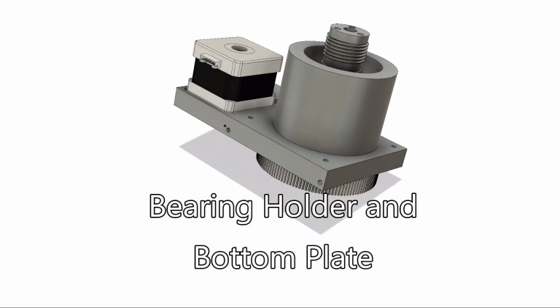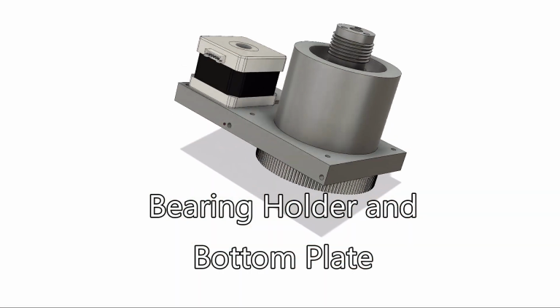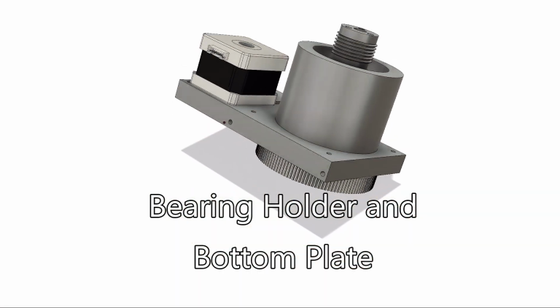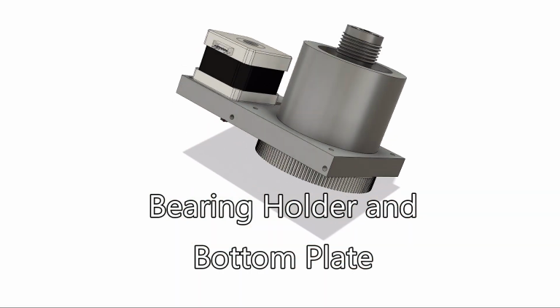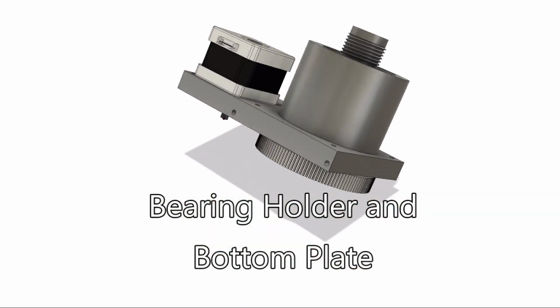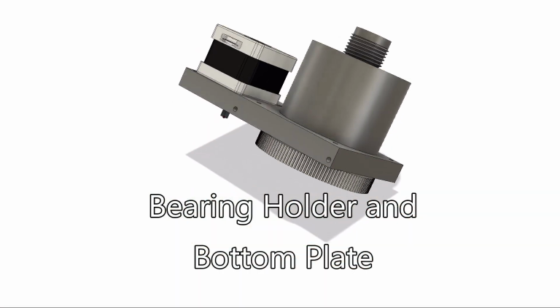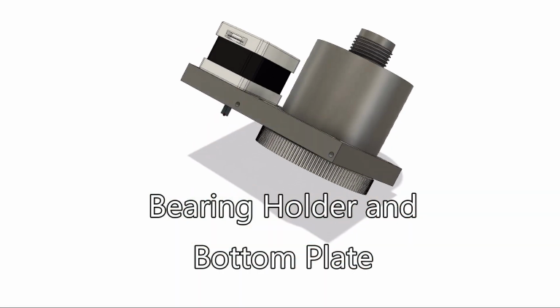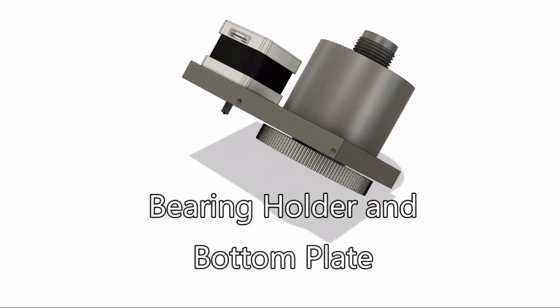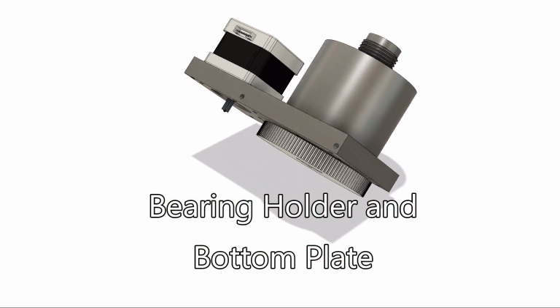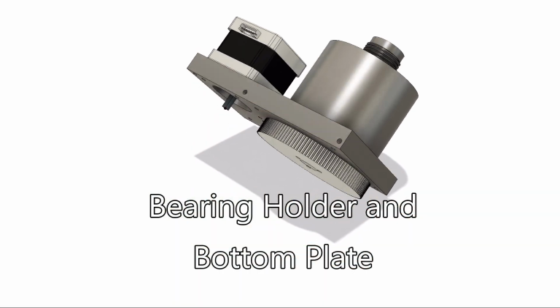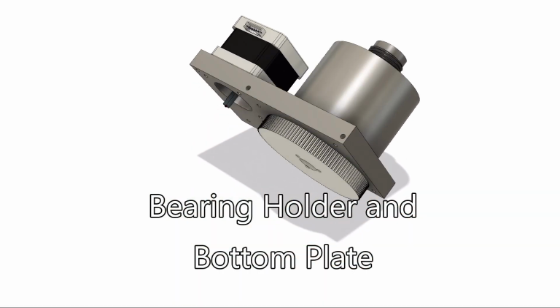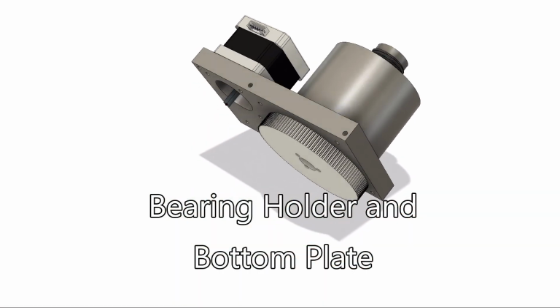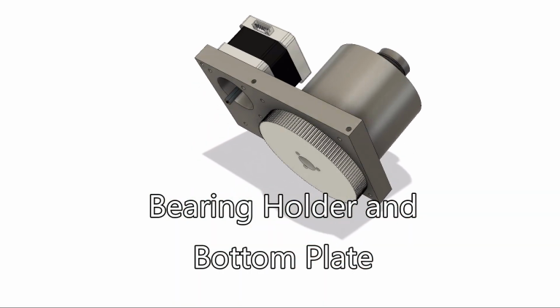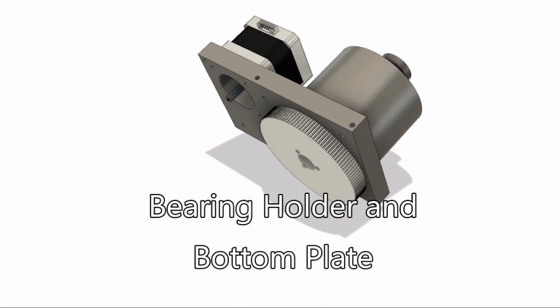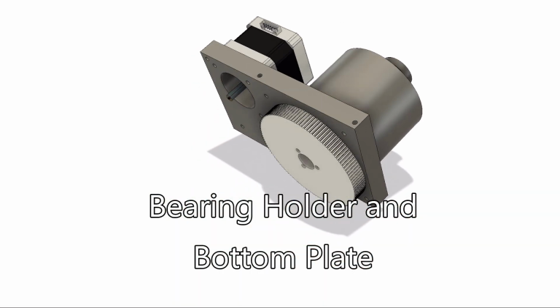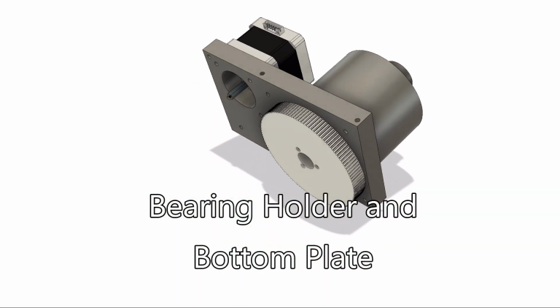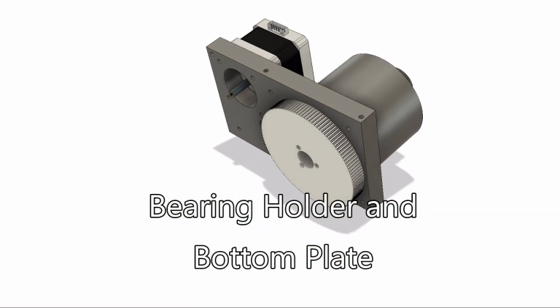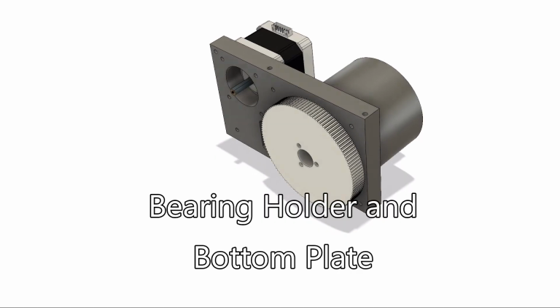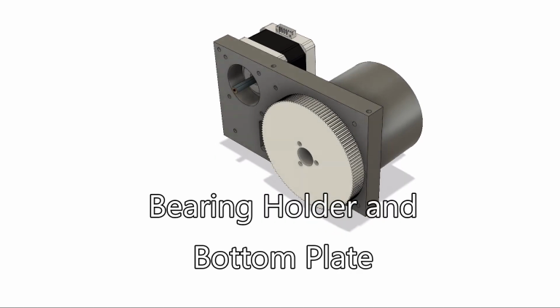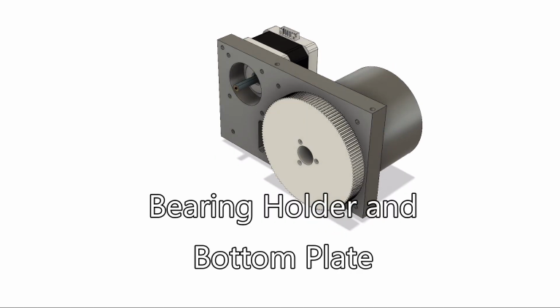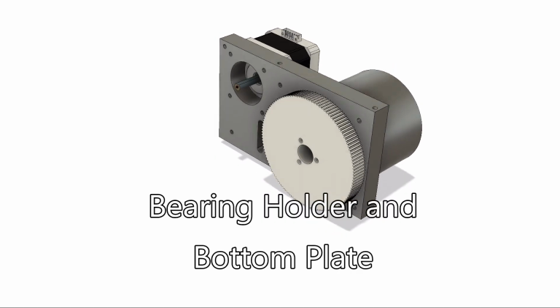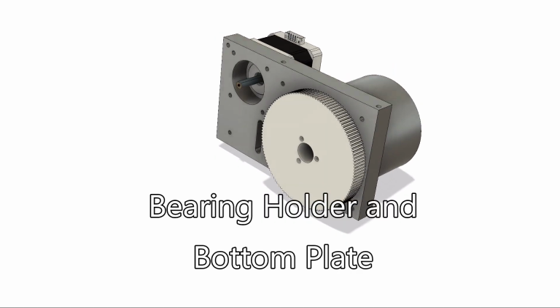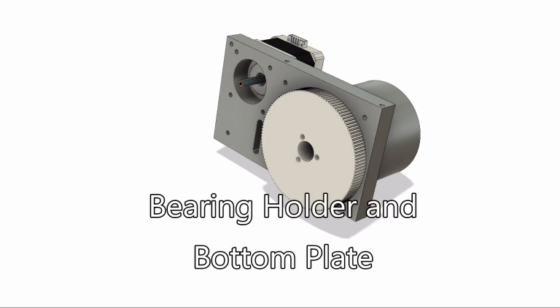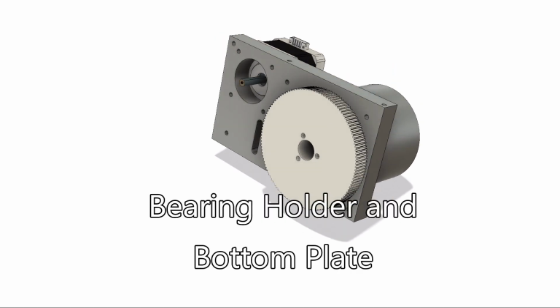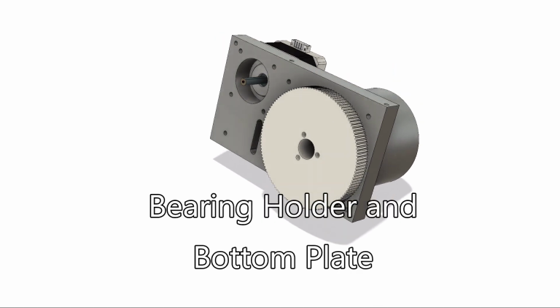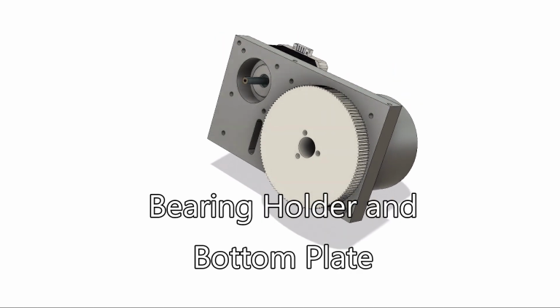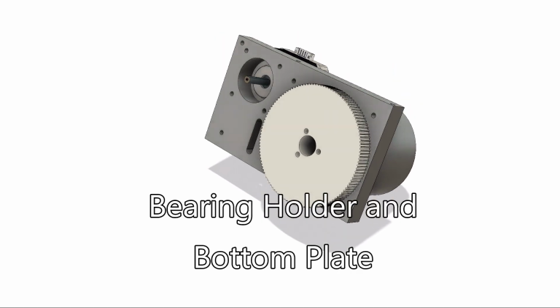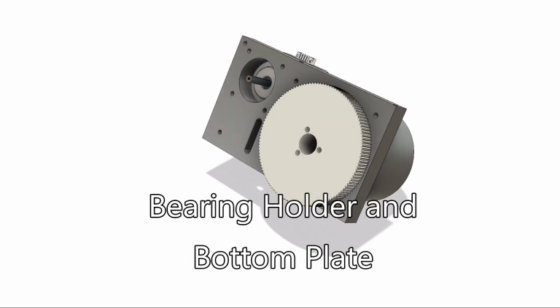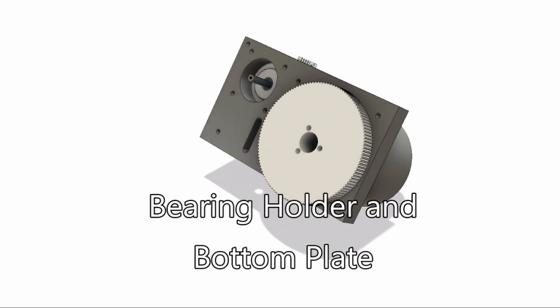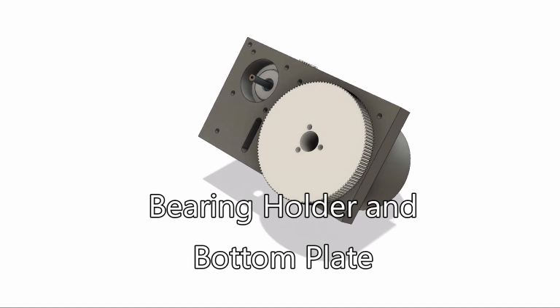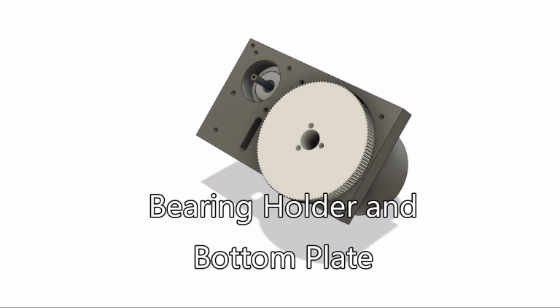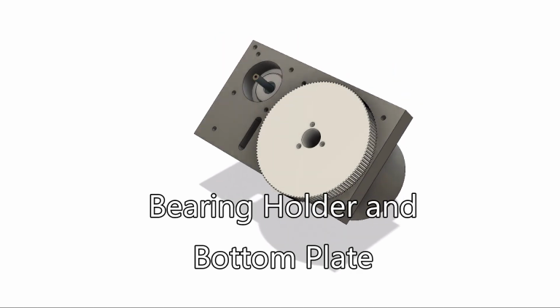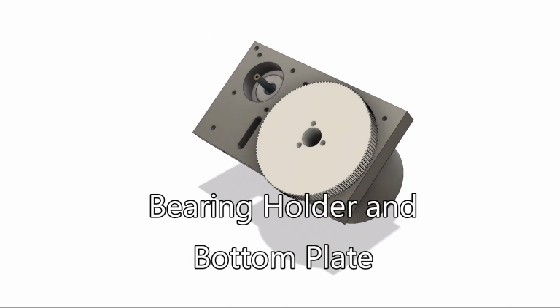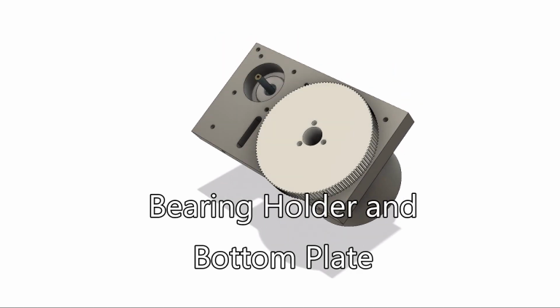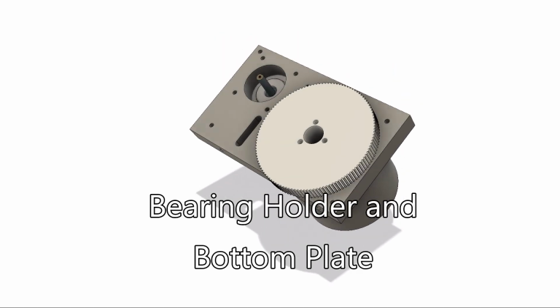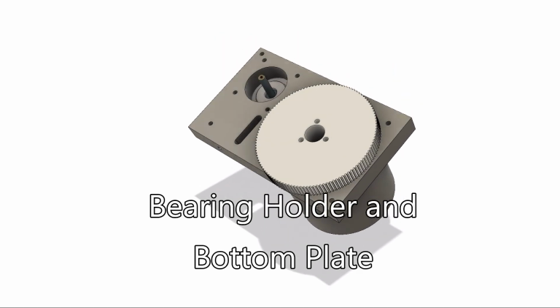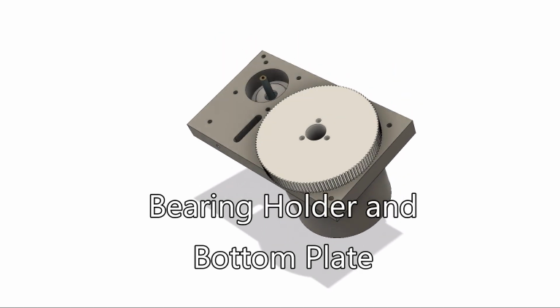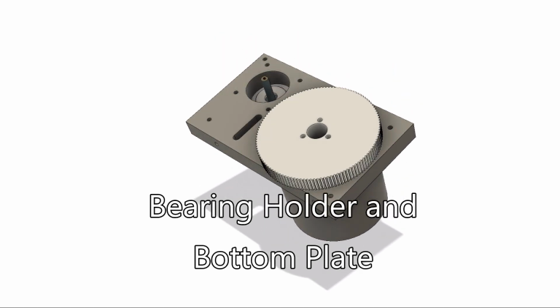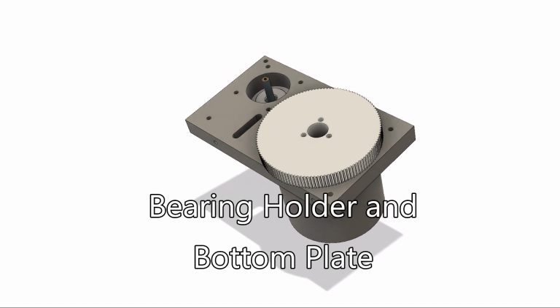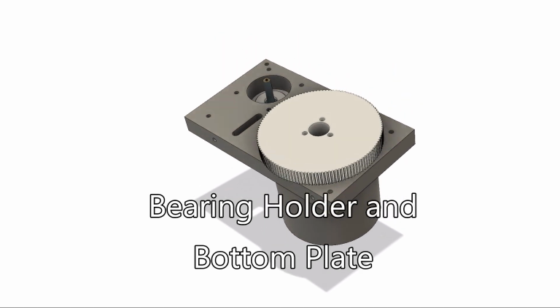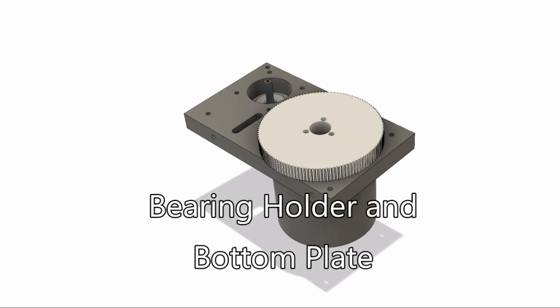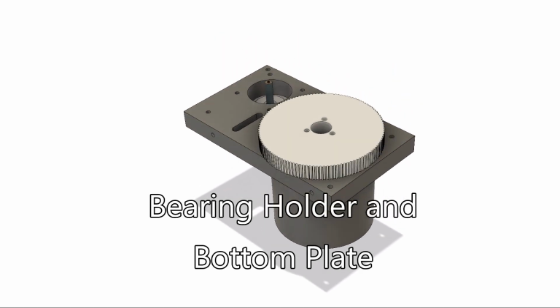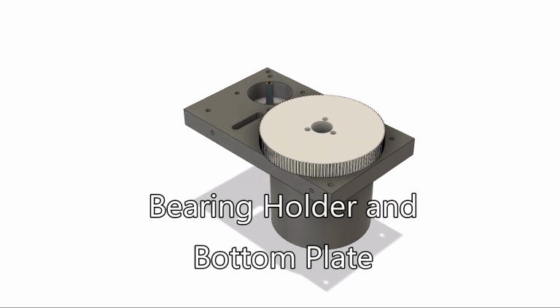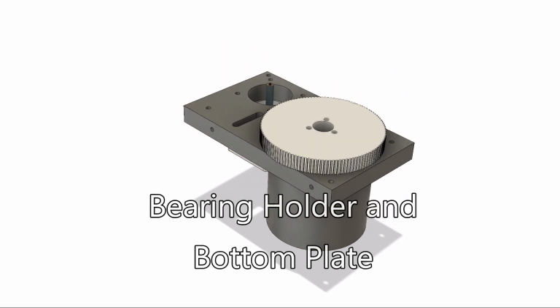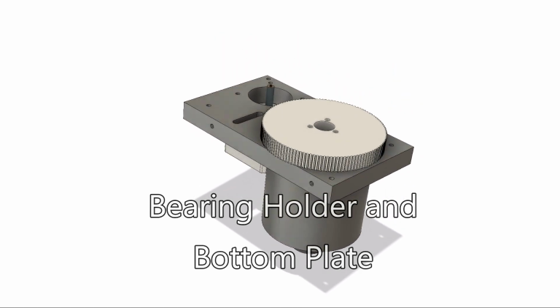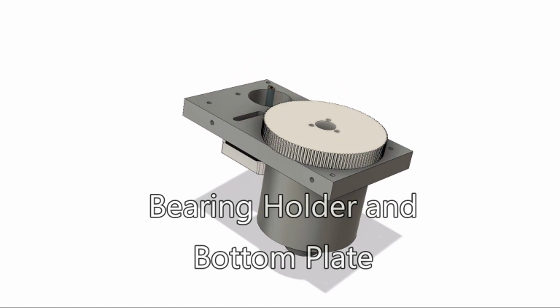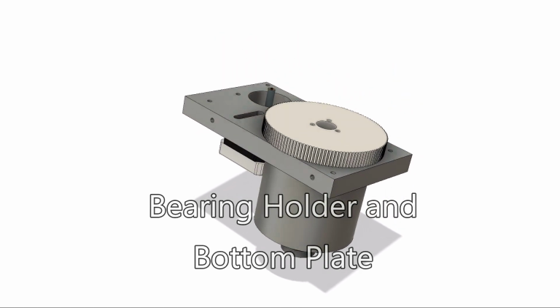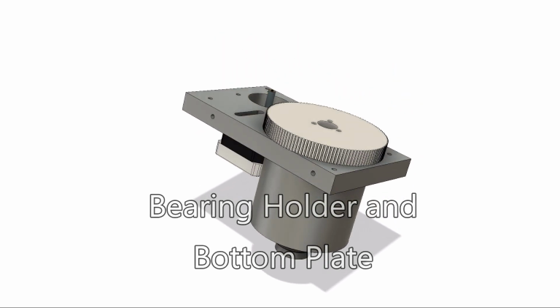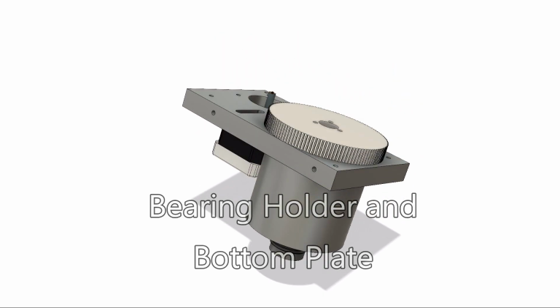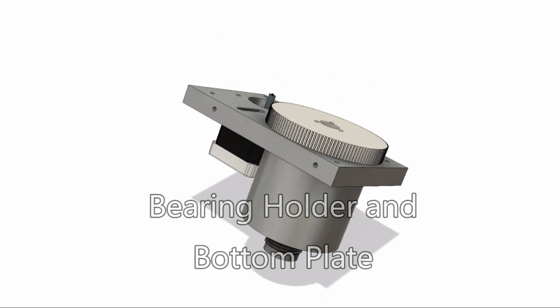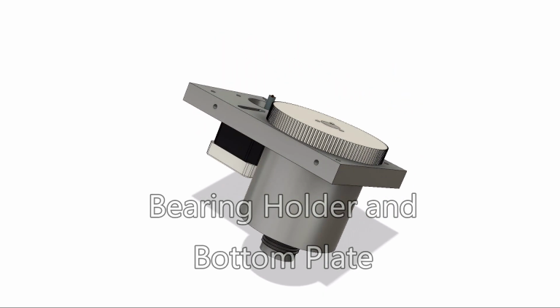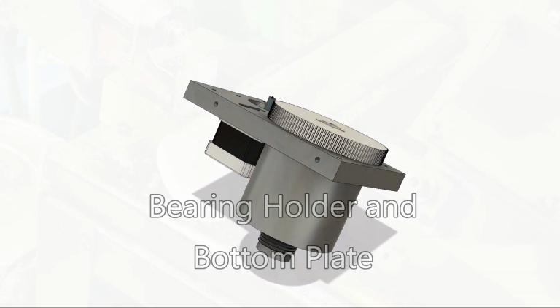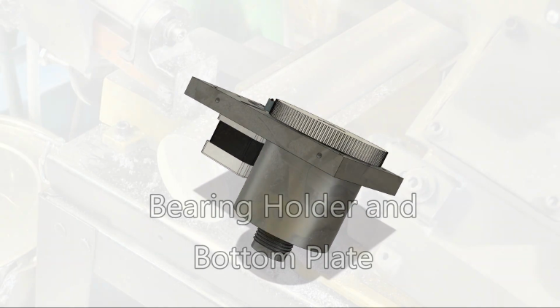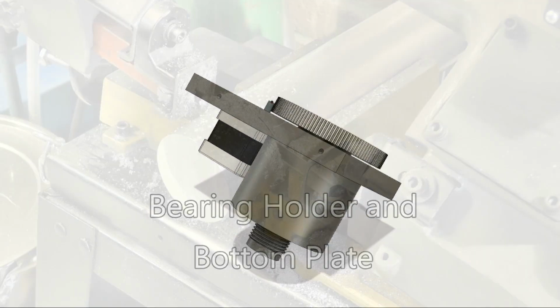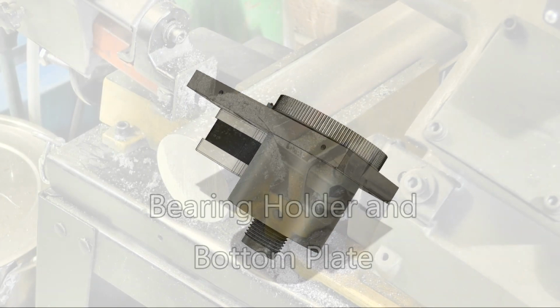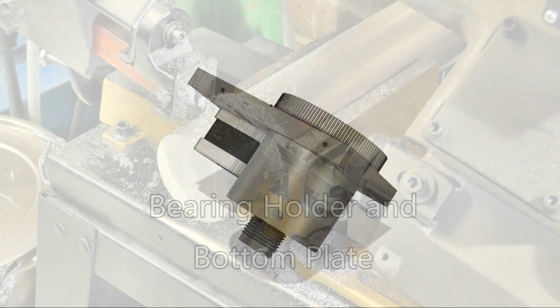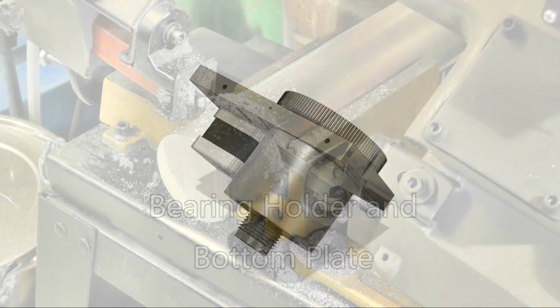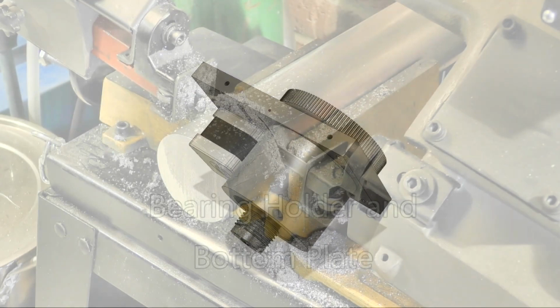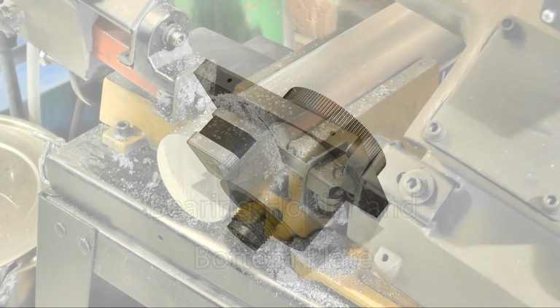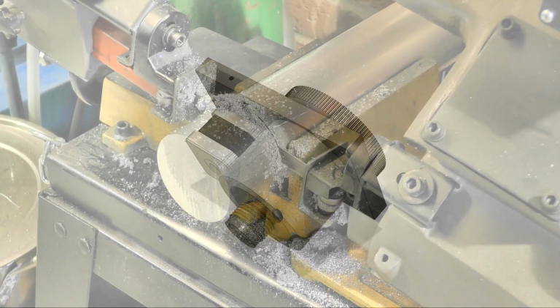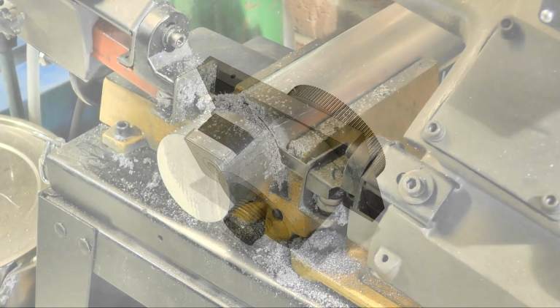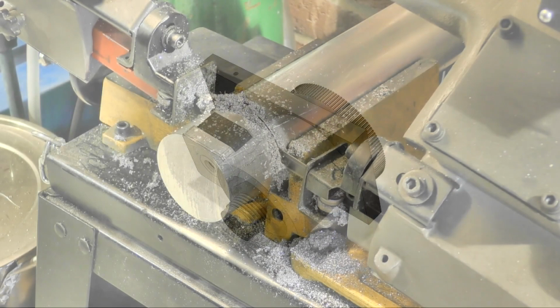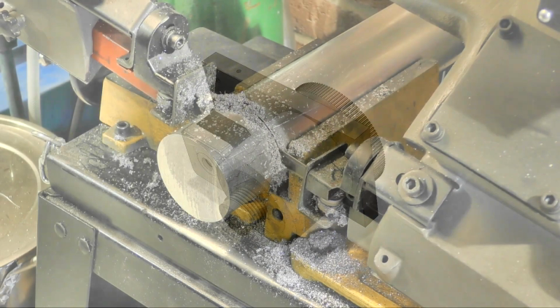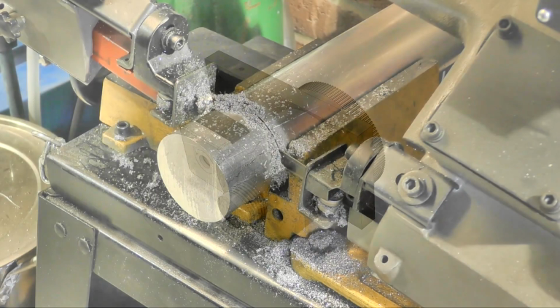Next up it's the bearing holder and the bottom plate that that attaches to, and that's really just a set of fairly trivial machining operations.